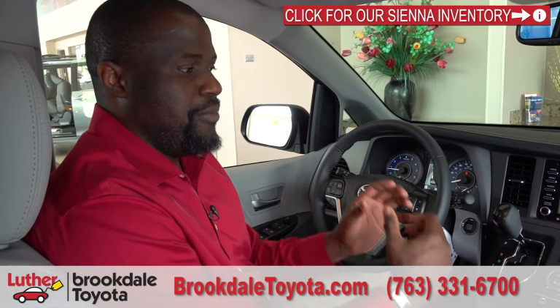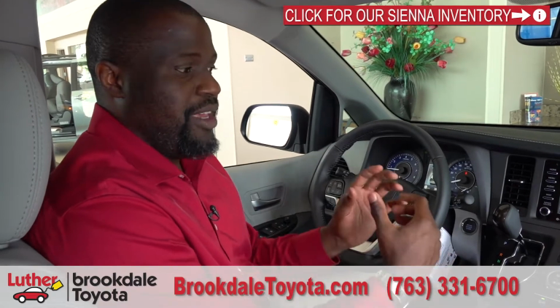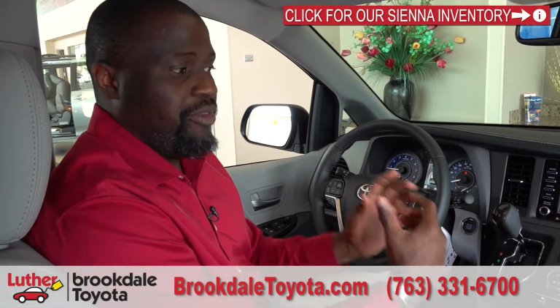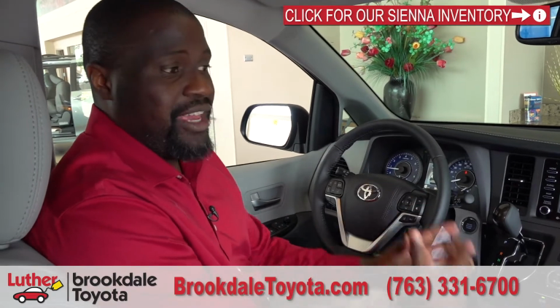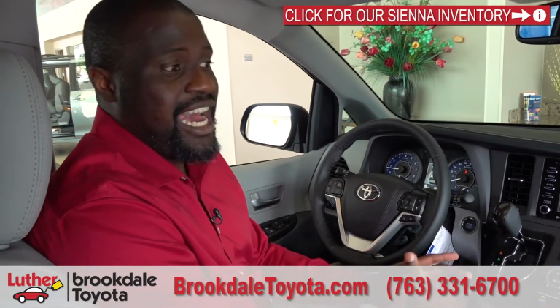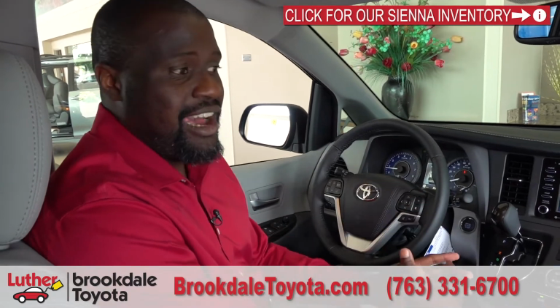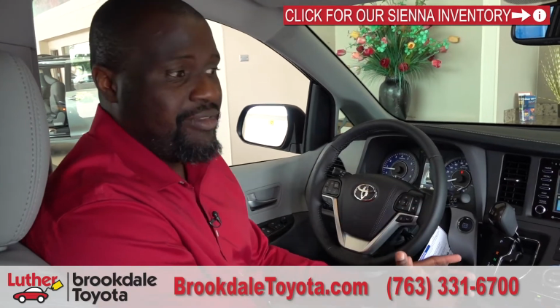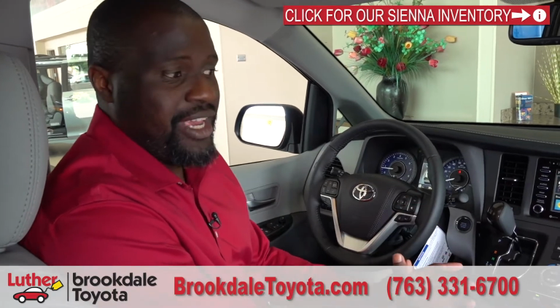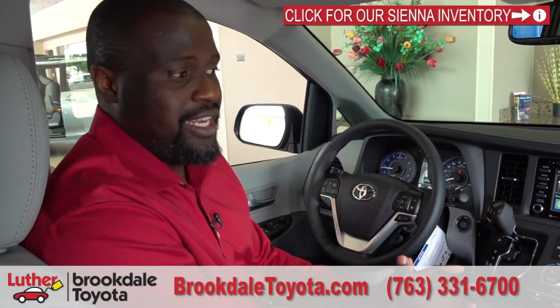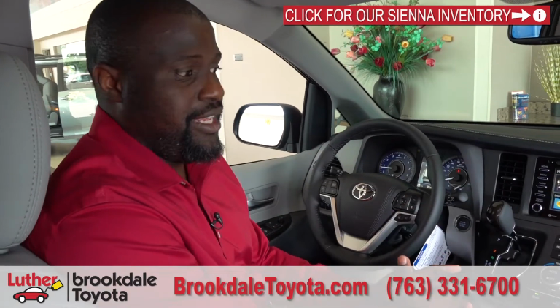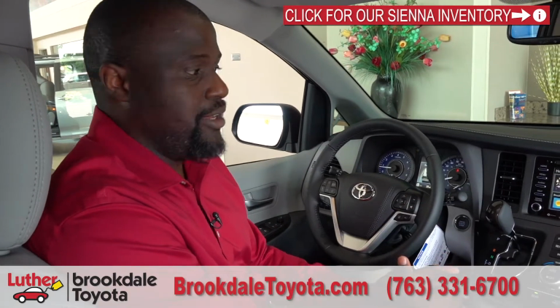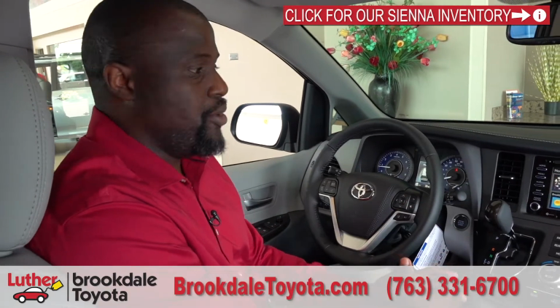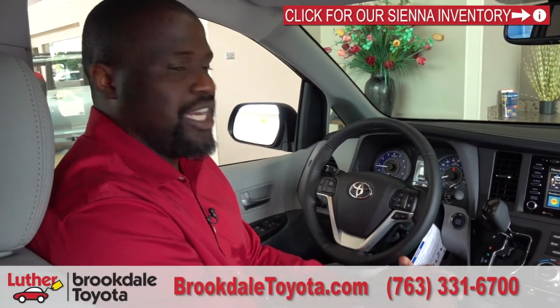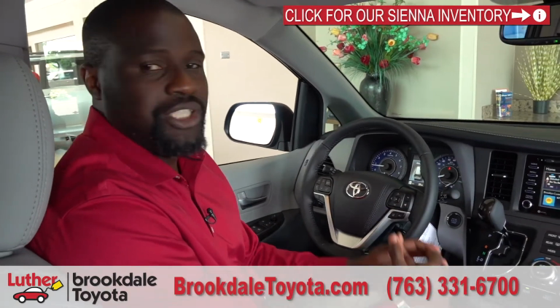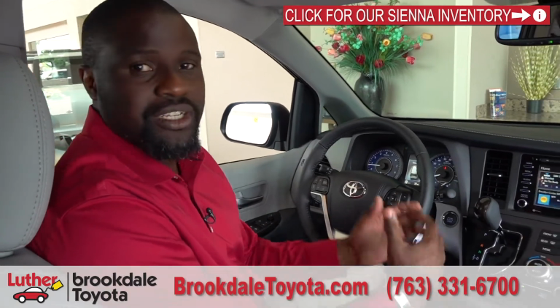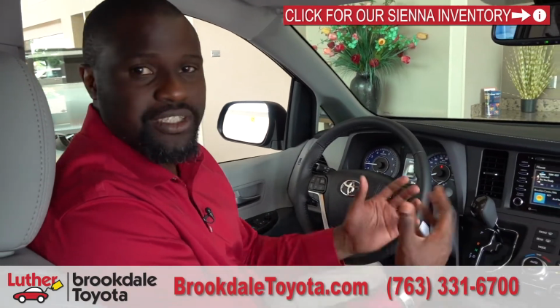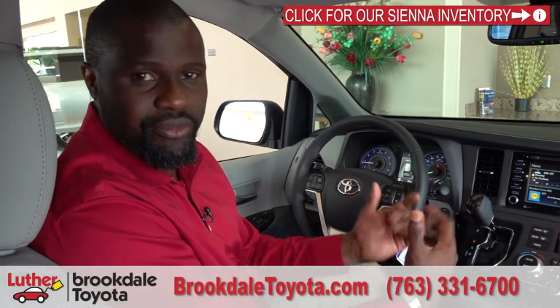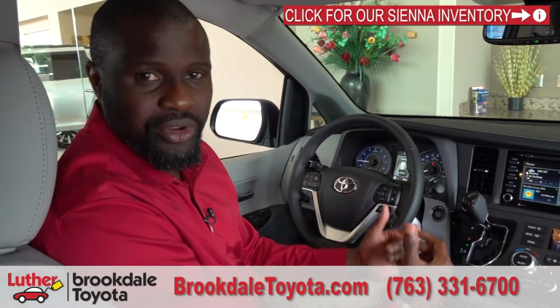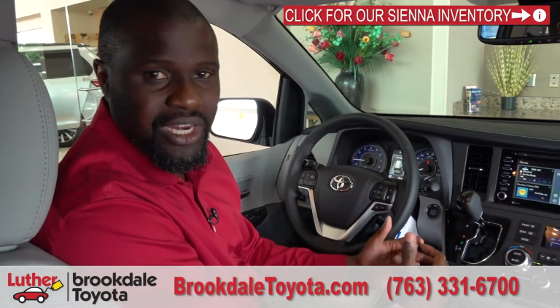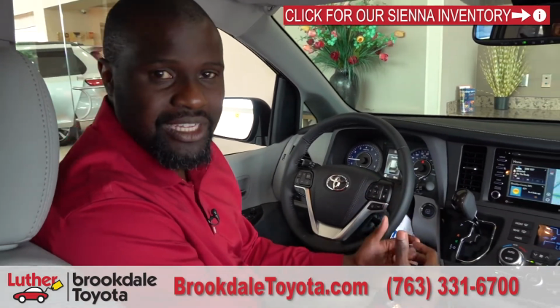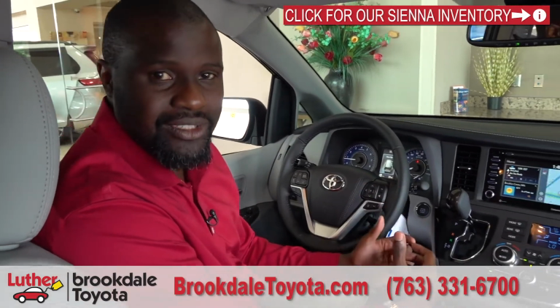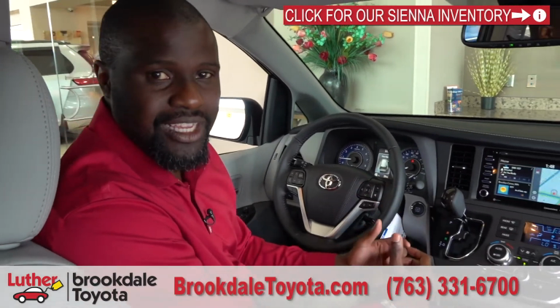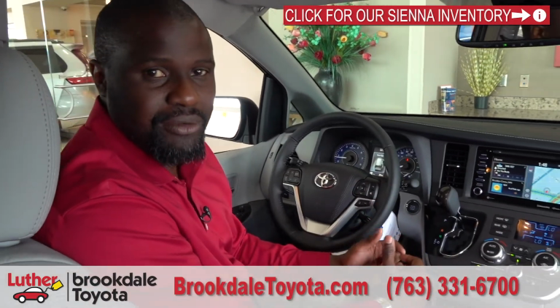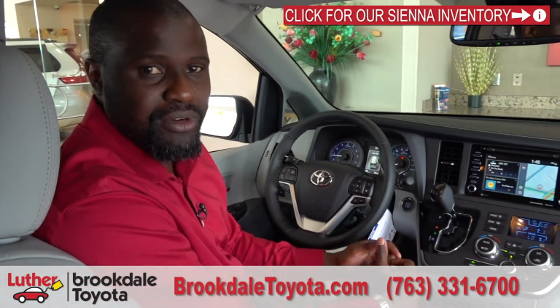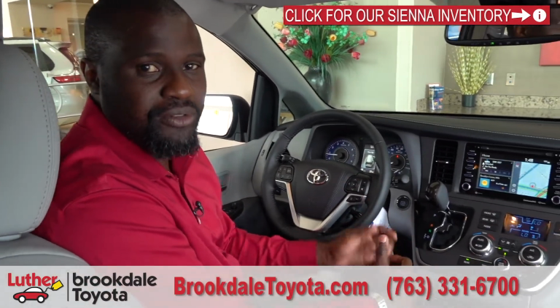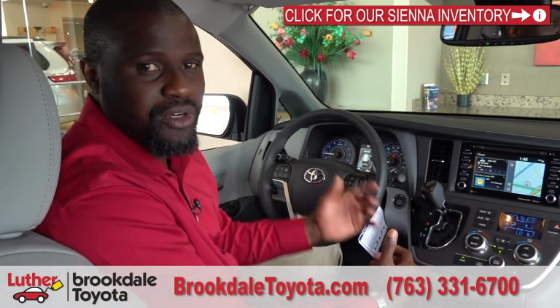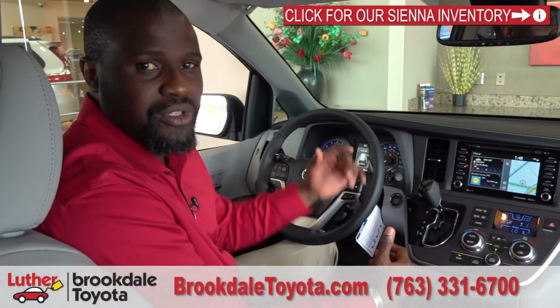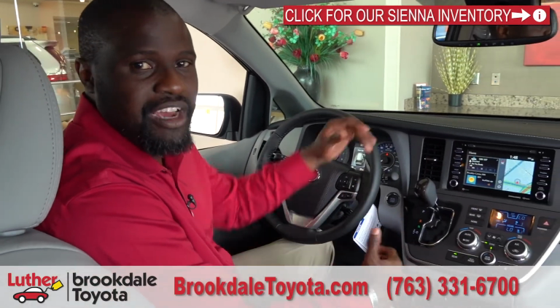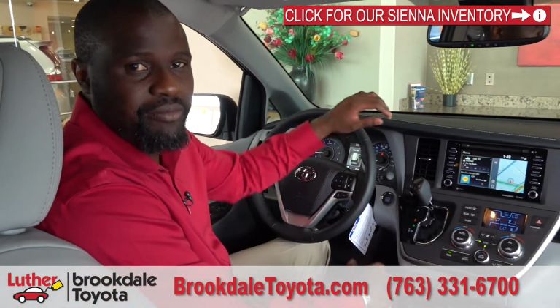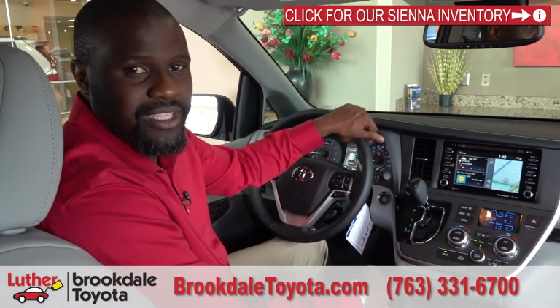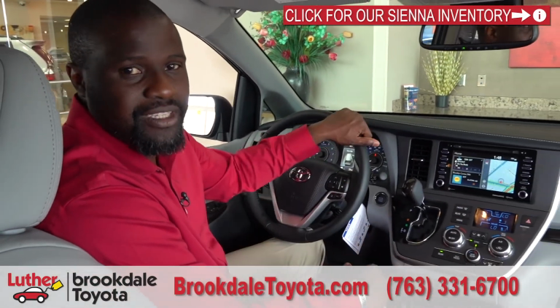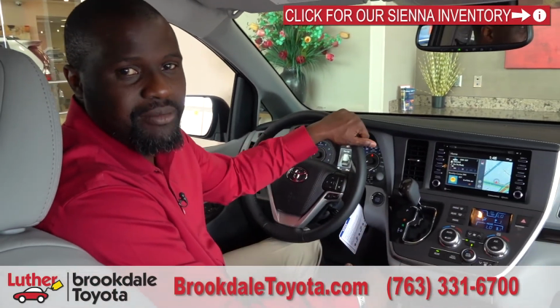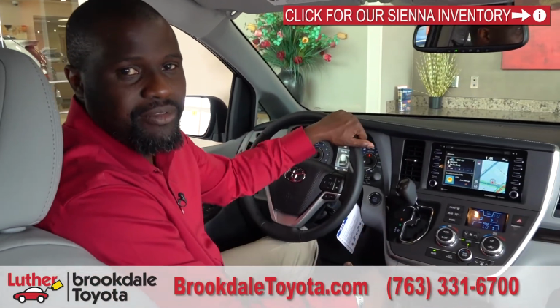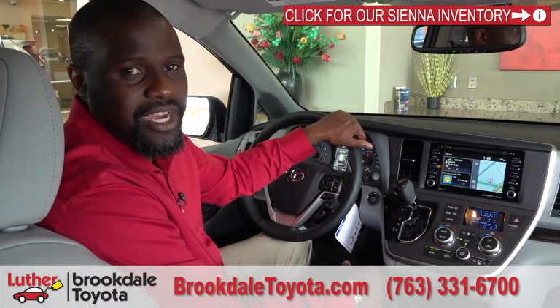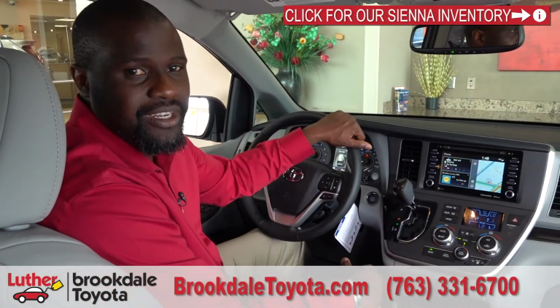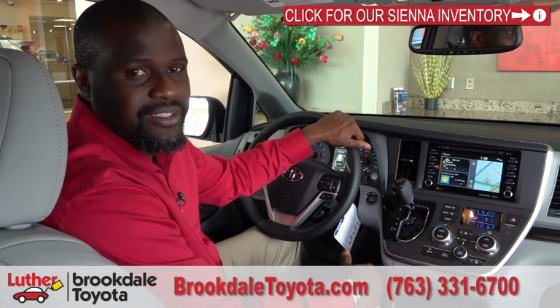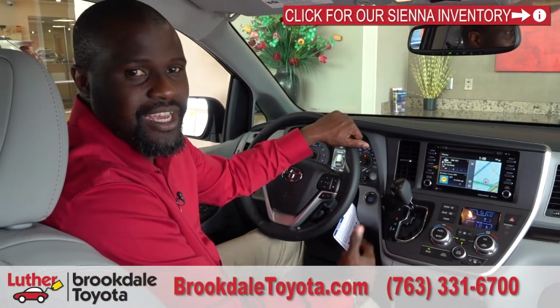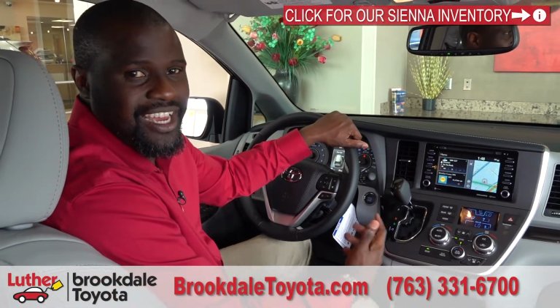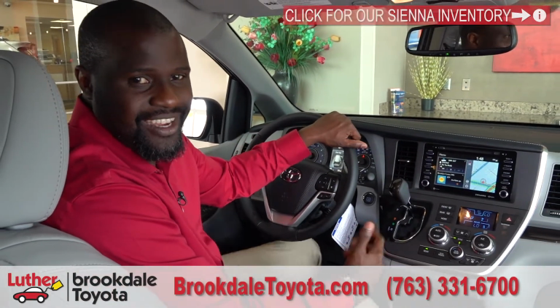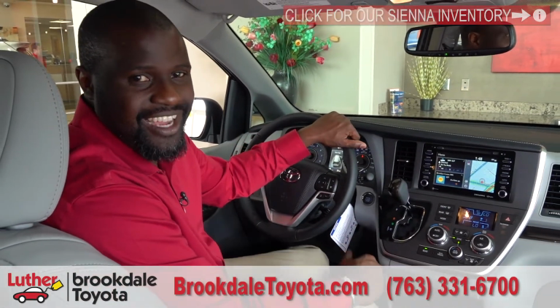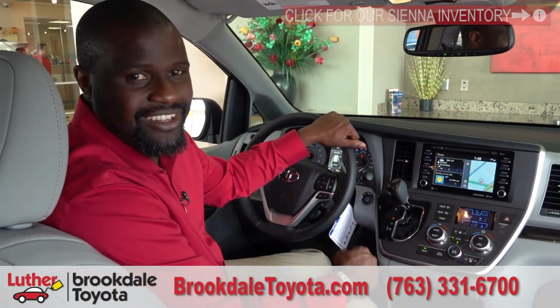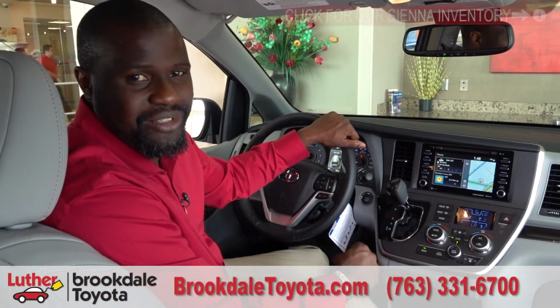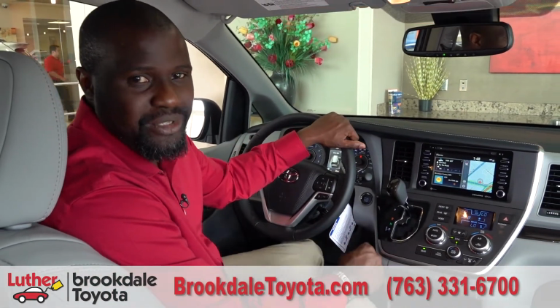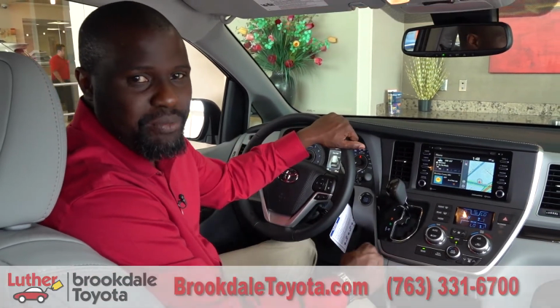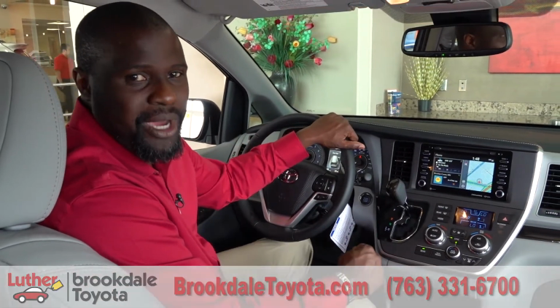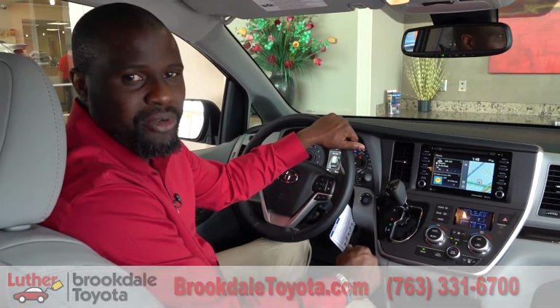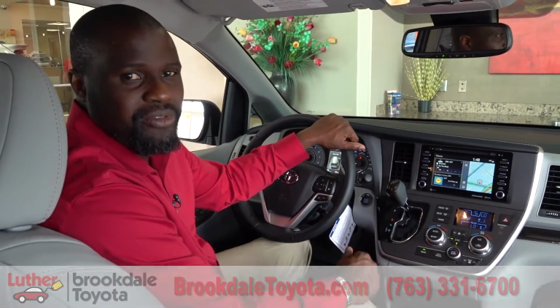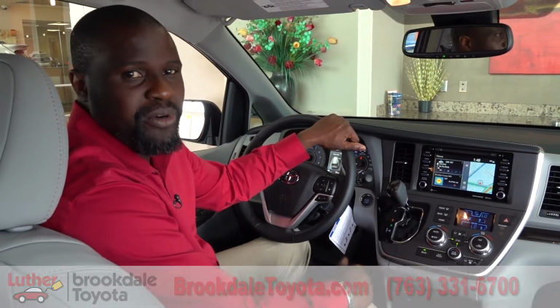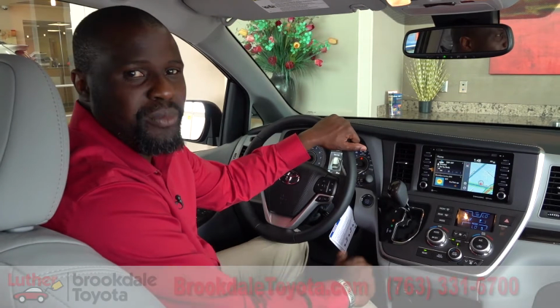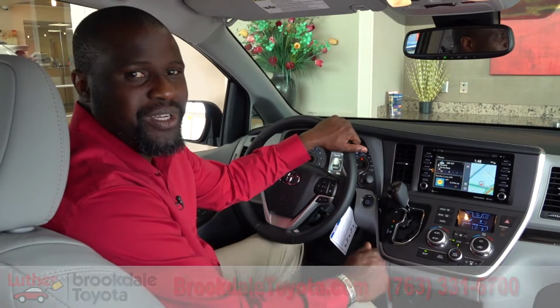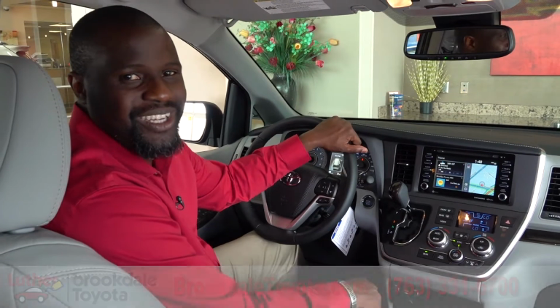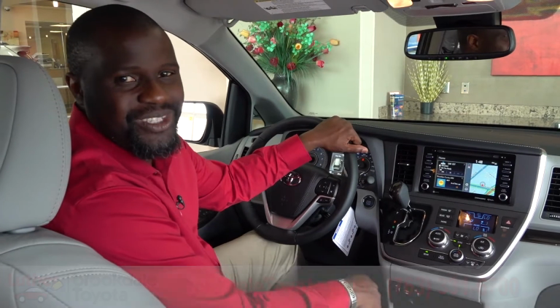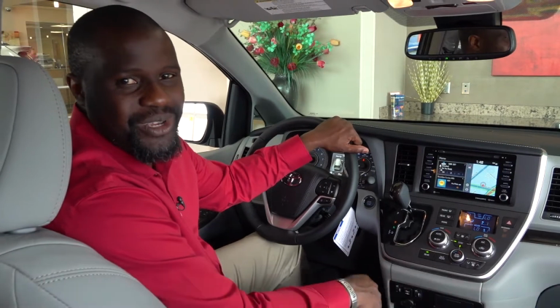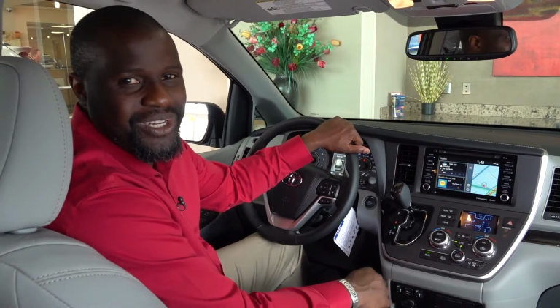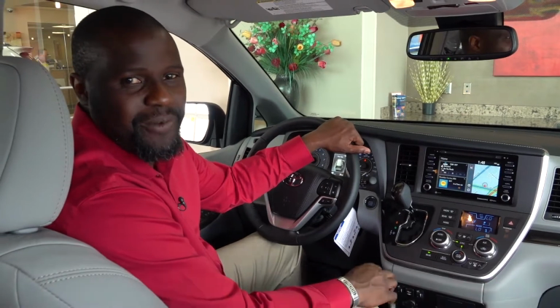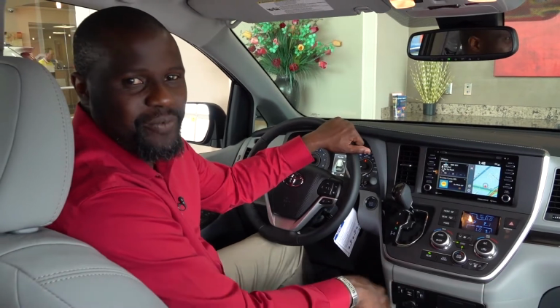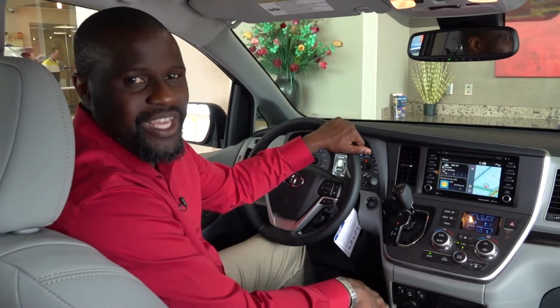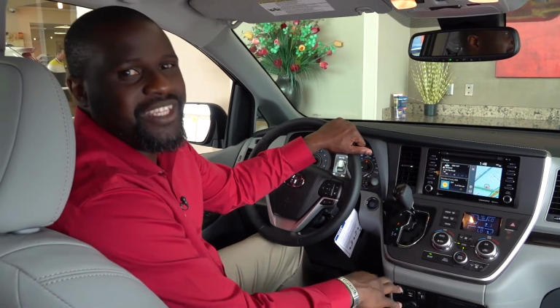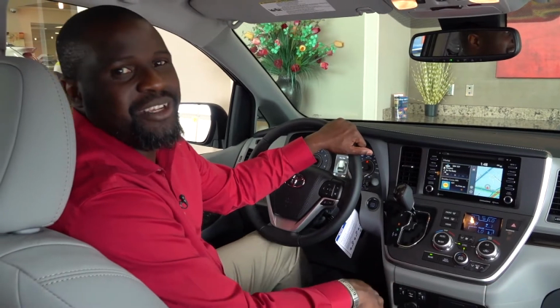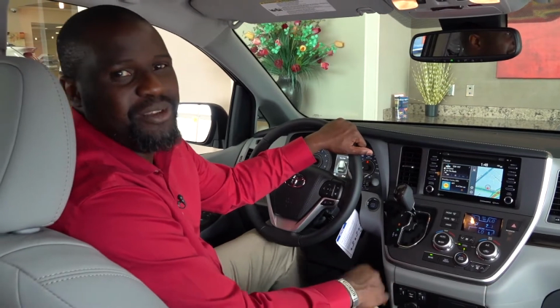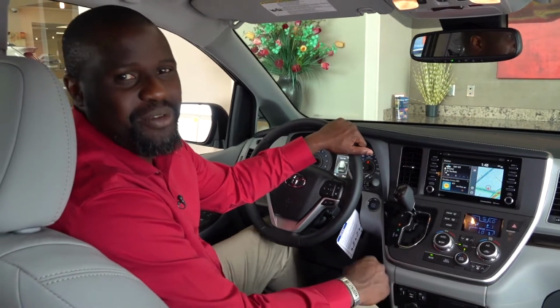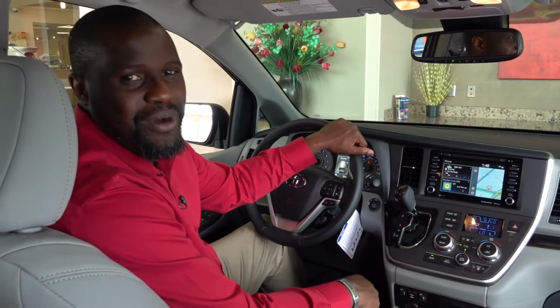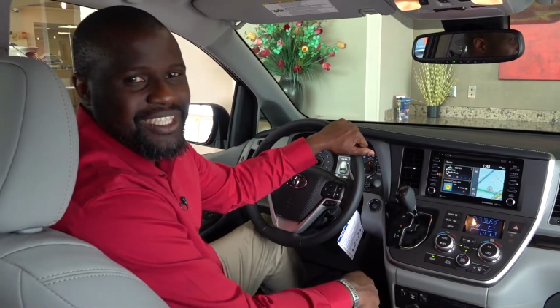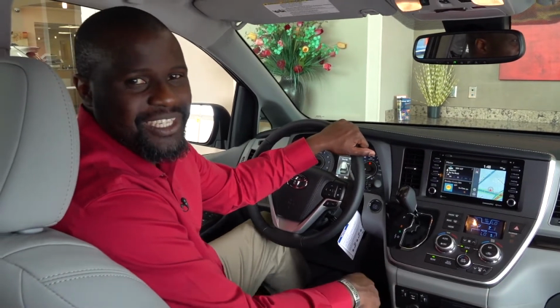If you have any questions or you'd like to take one for a drive, please come find us. Again, this is Badu from Brookdale Toyota — thank you for watching.